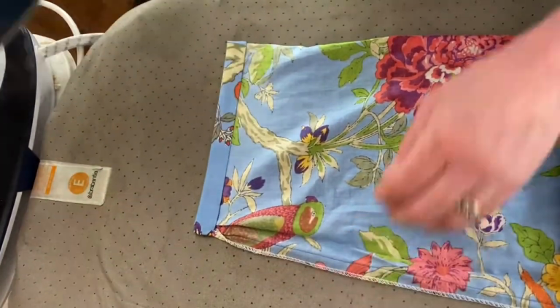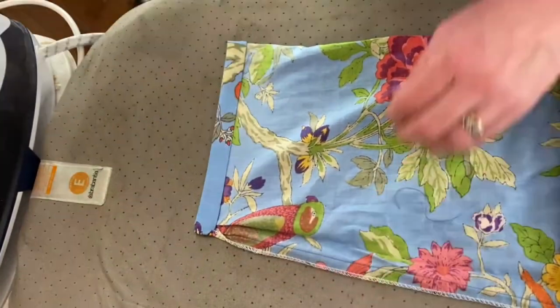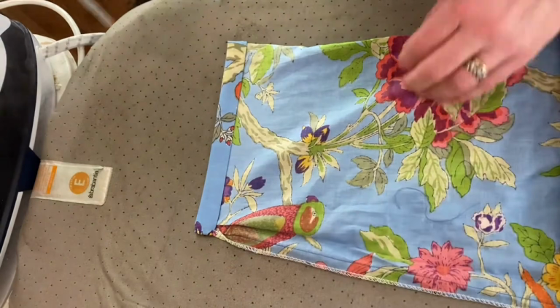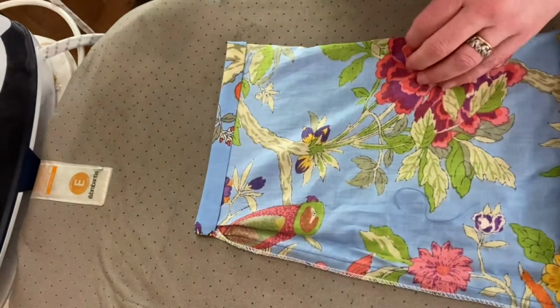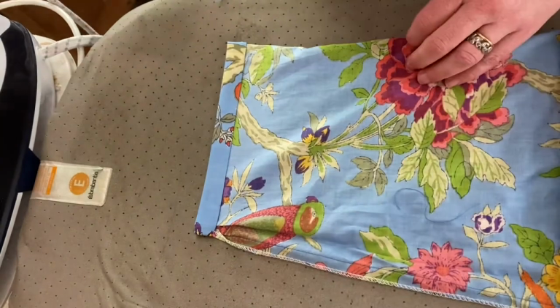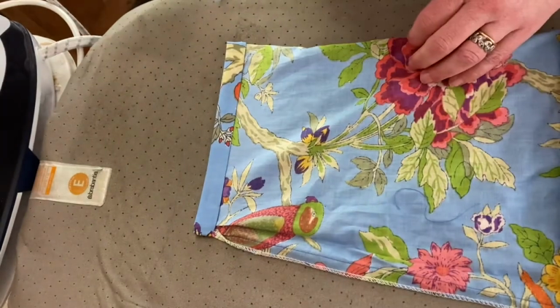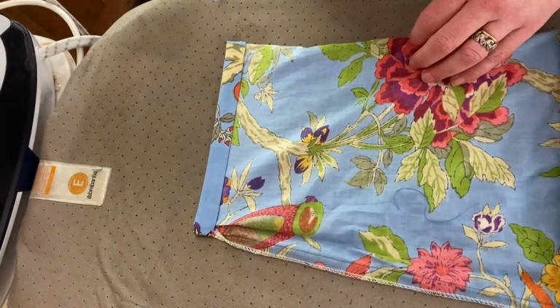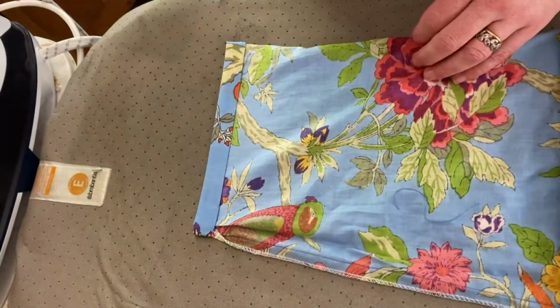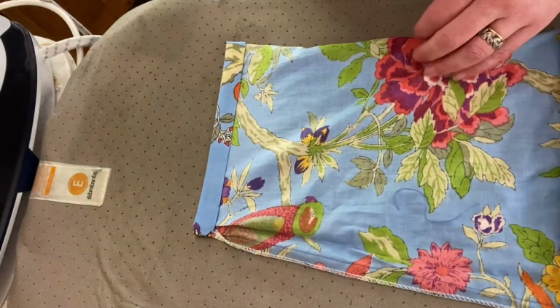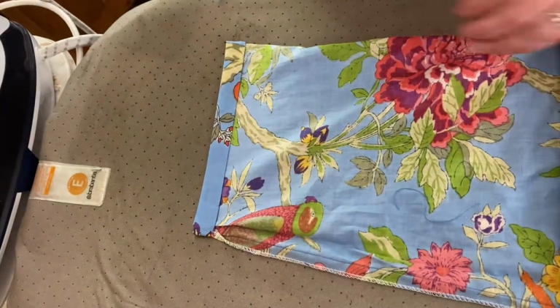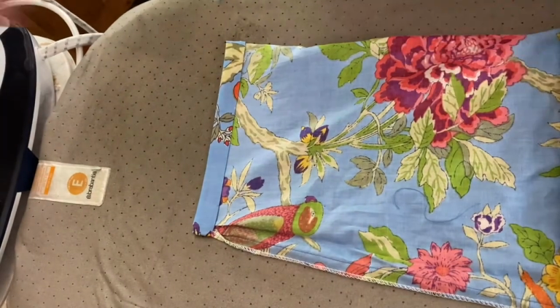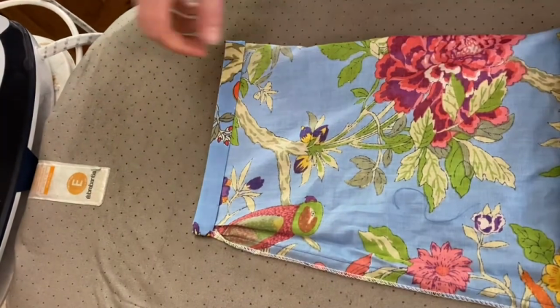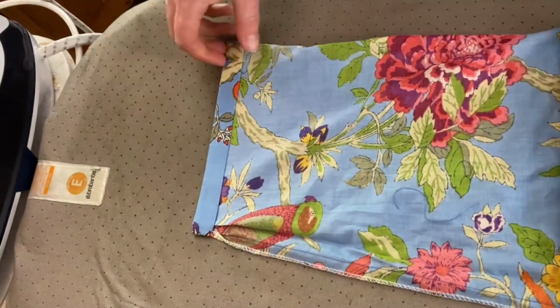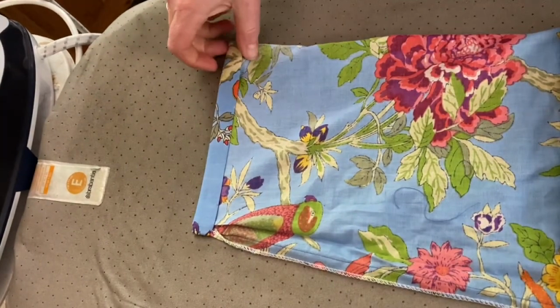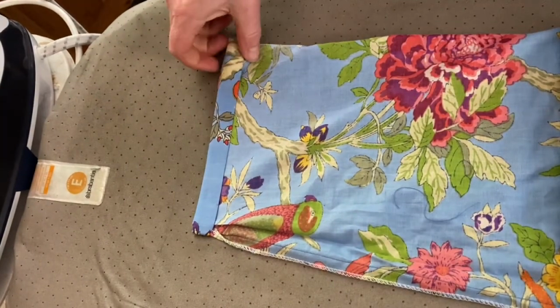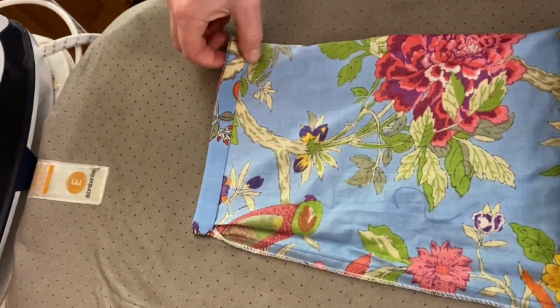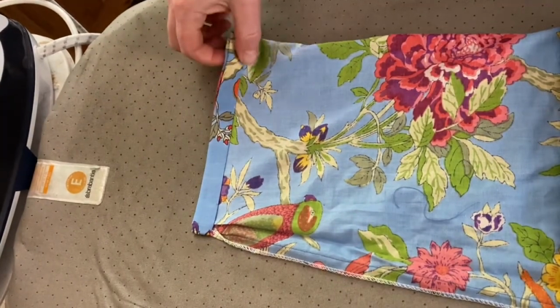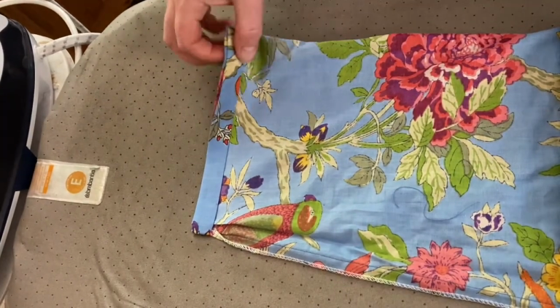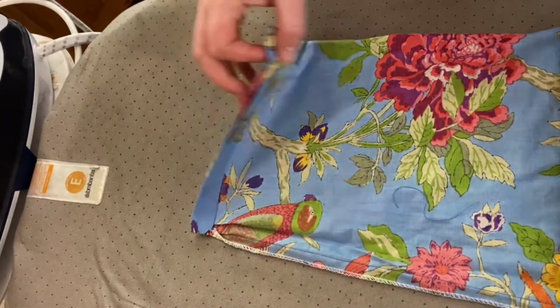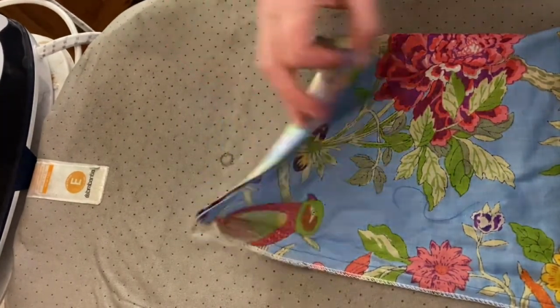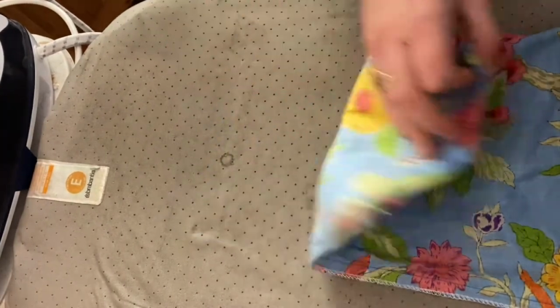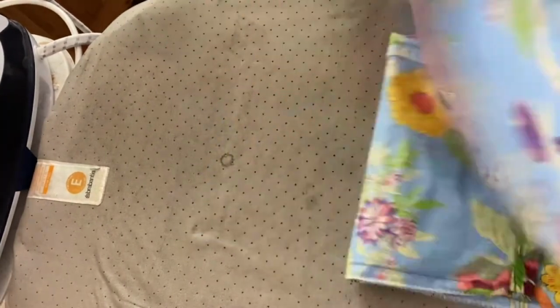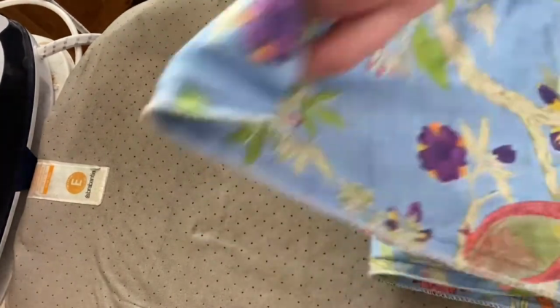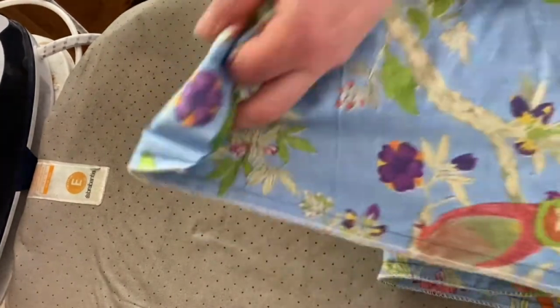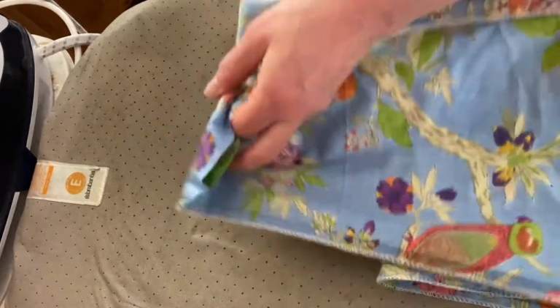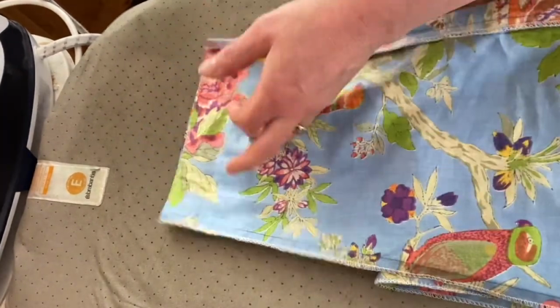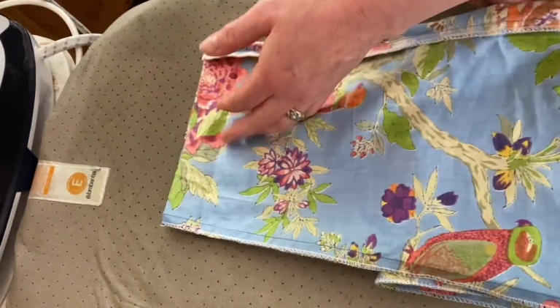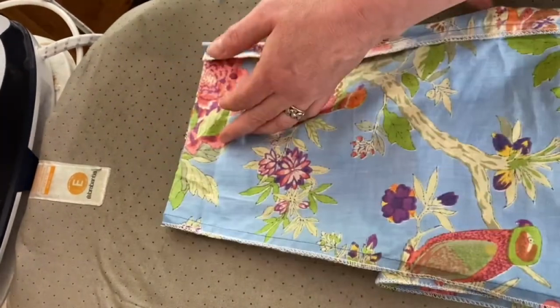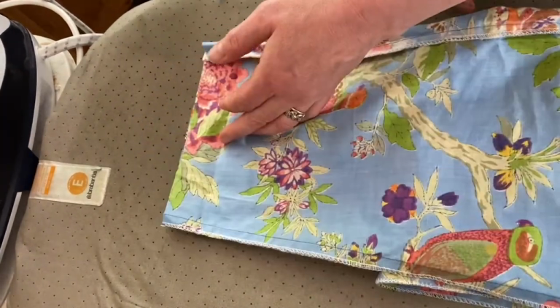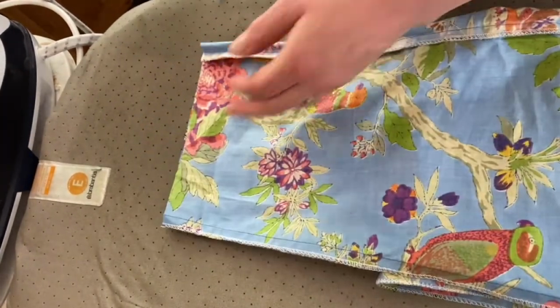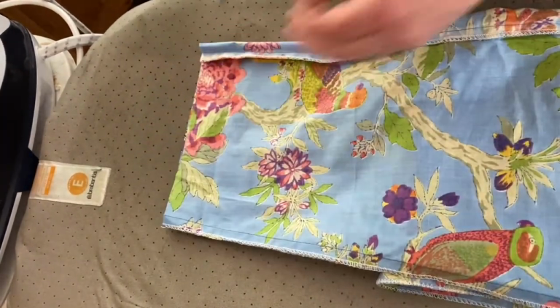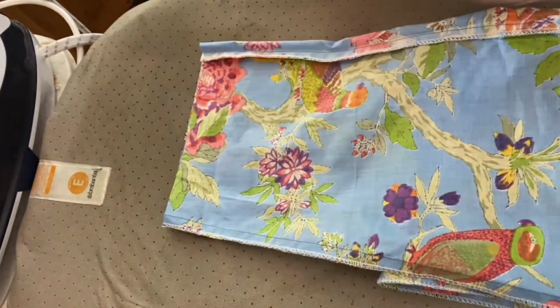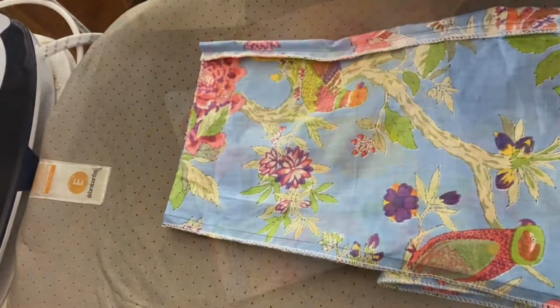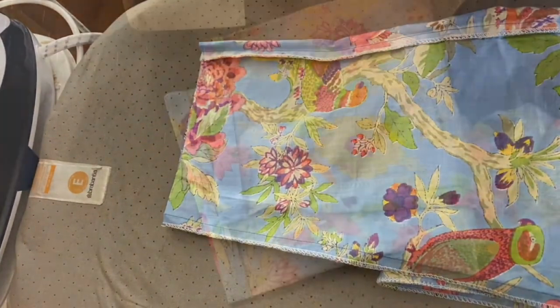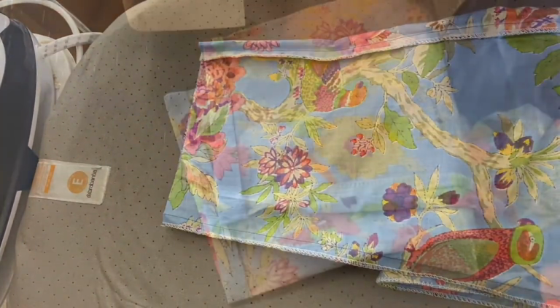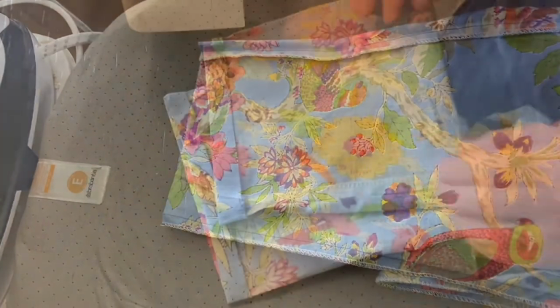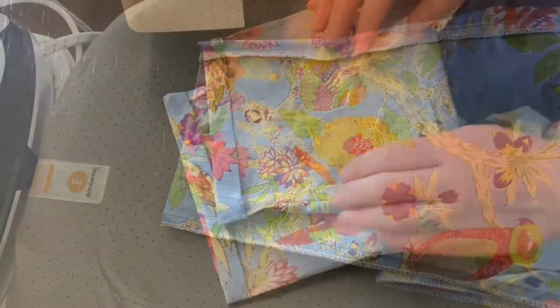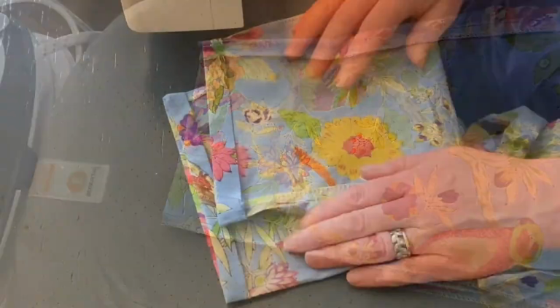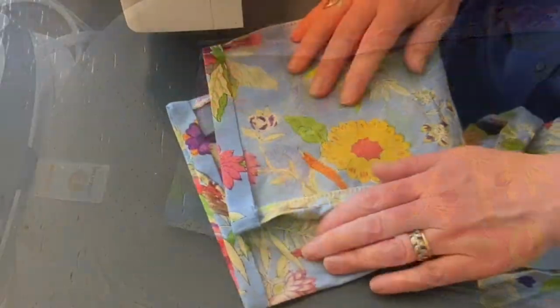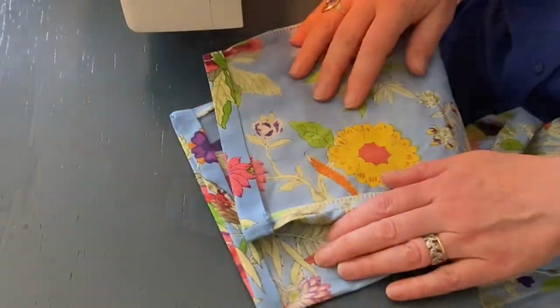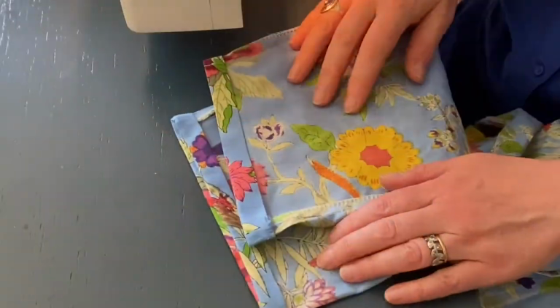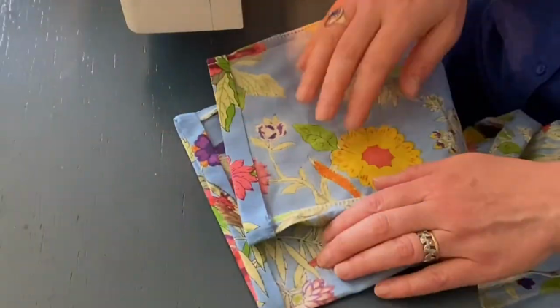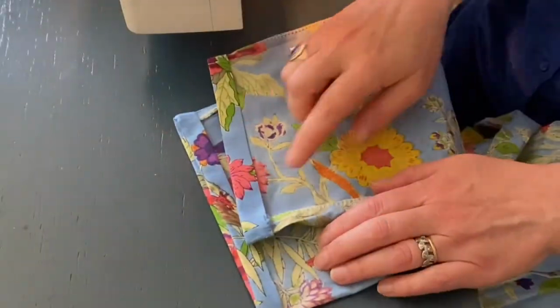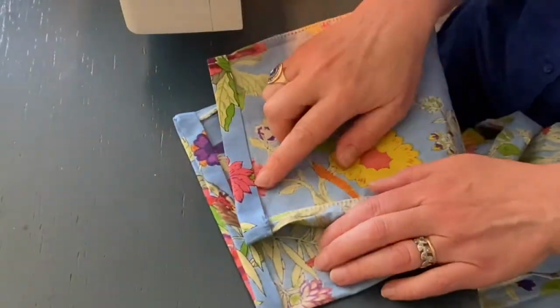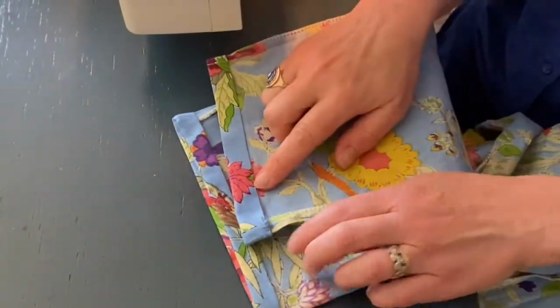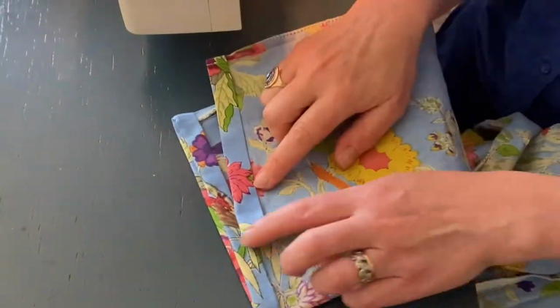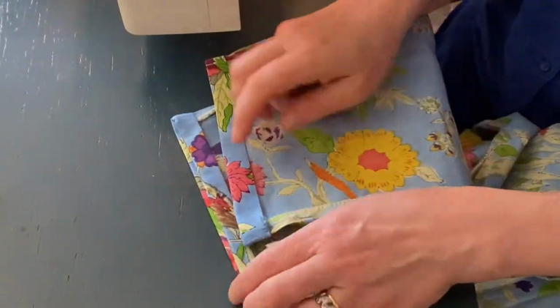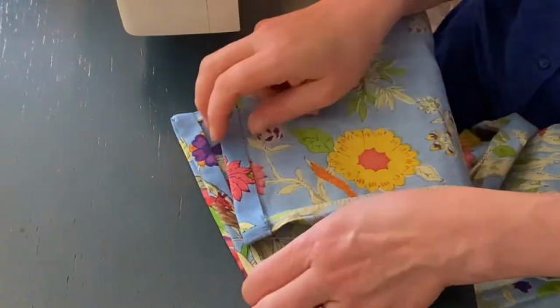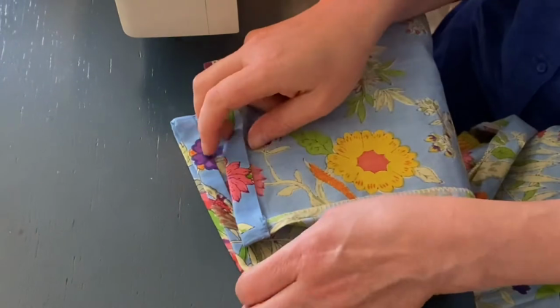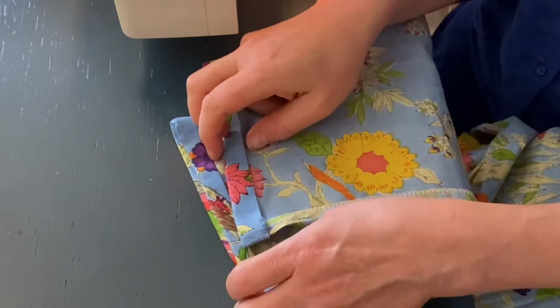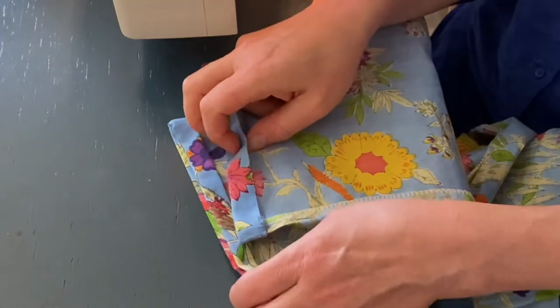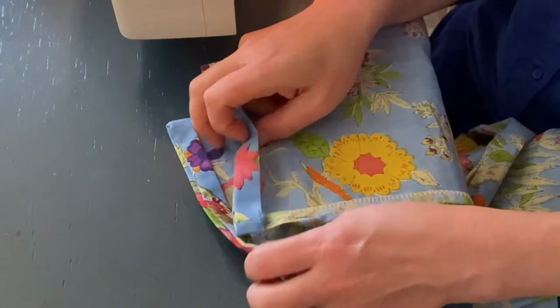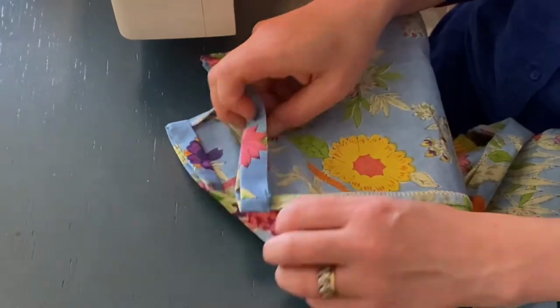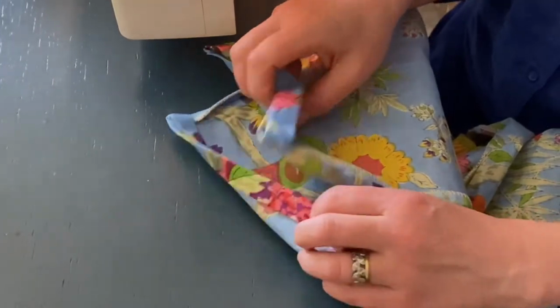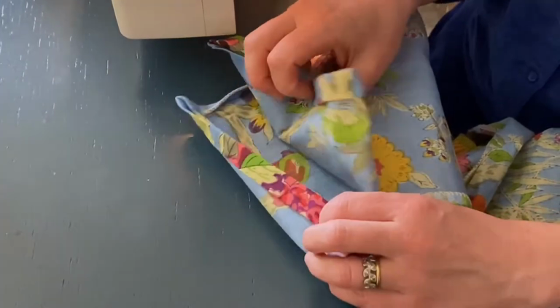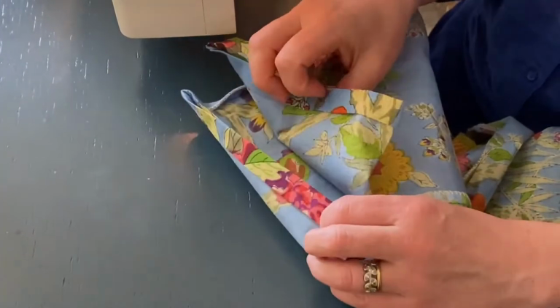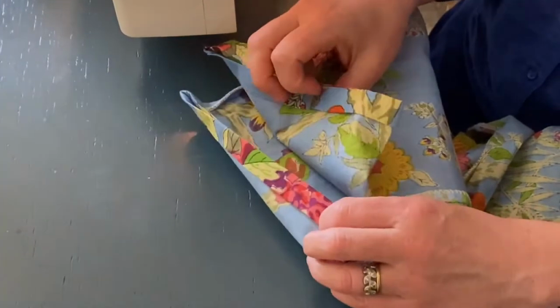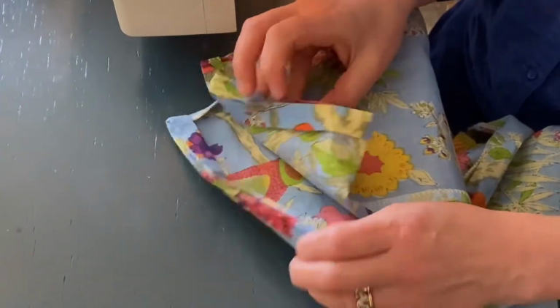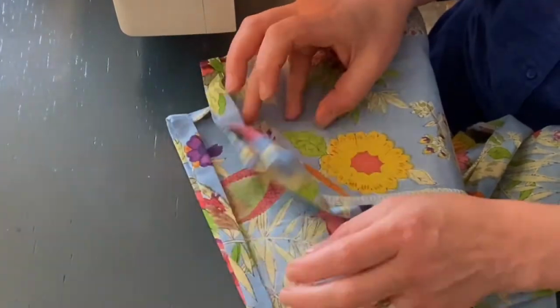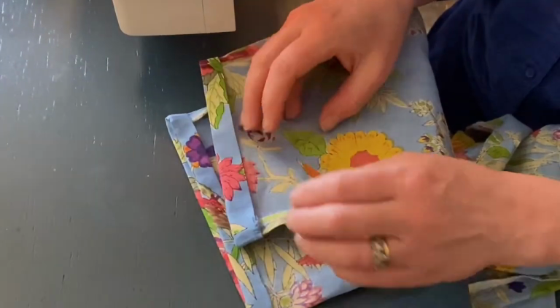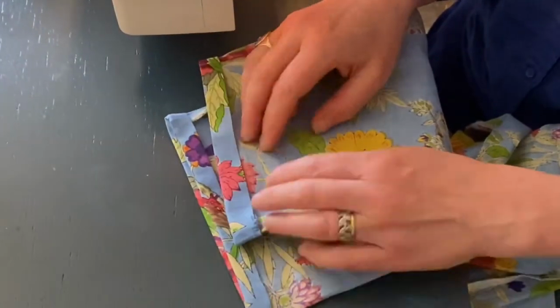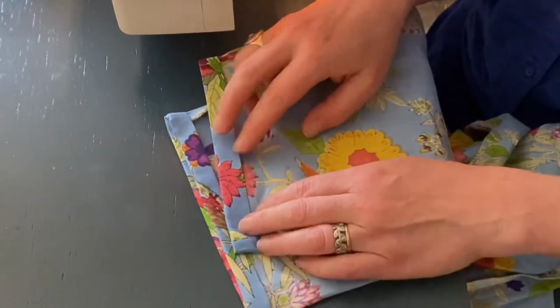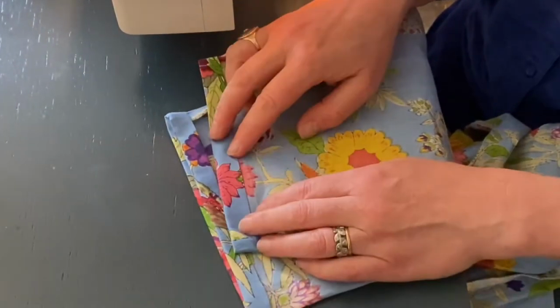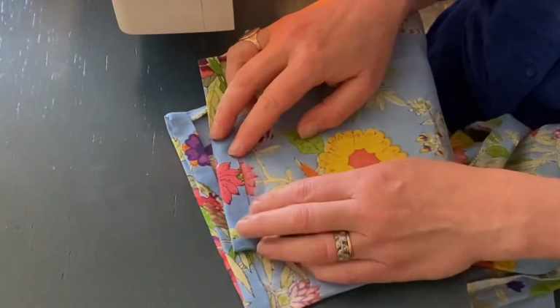And then you do the same with the other leg. Here are the trouser ends ready to sew.